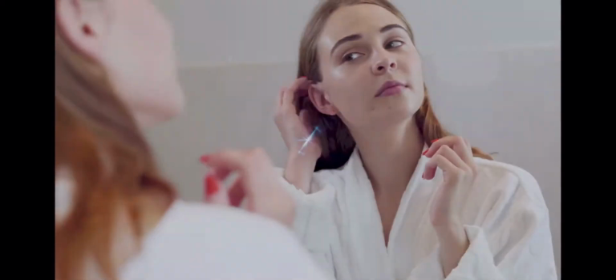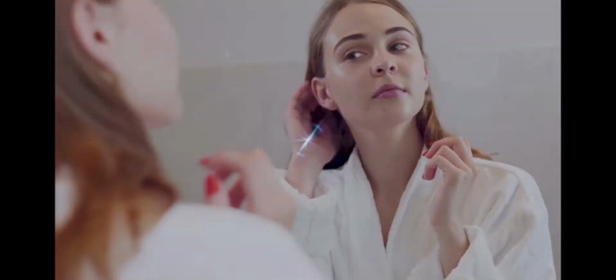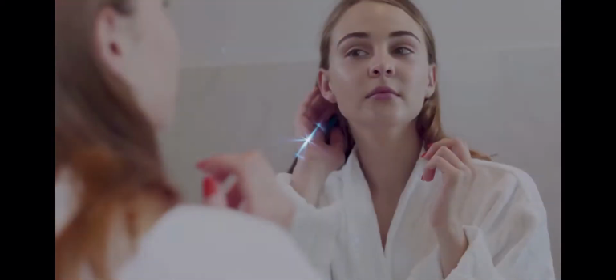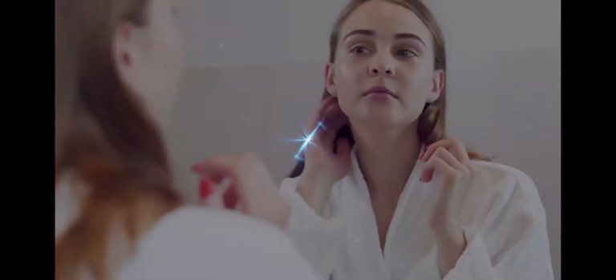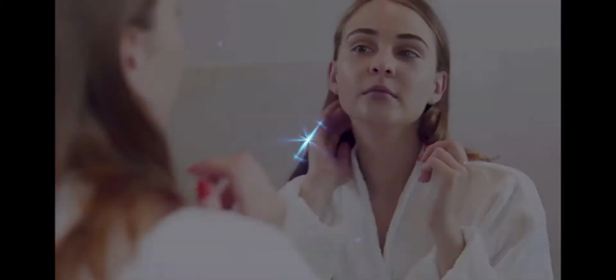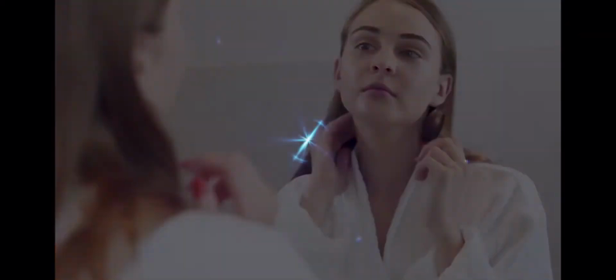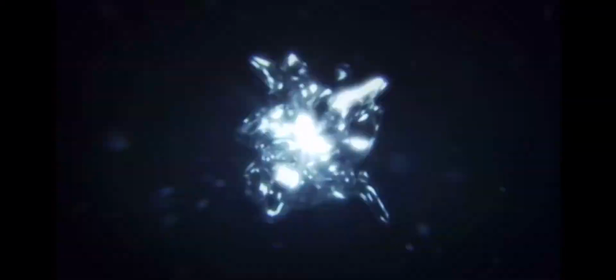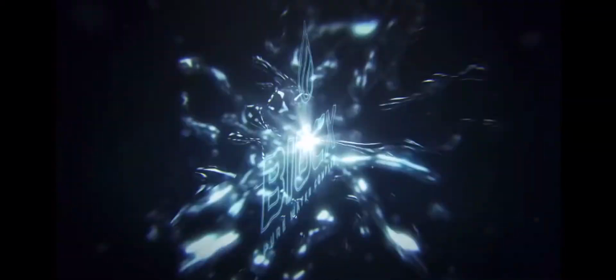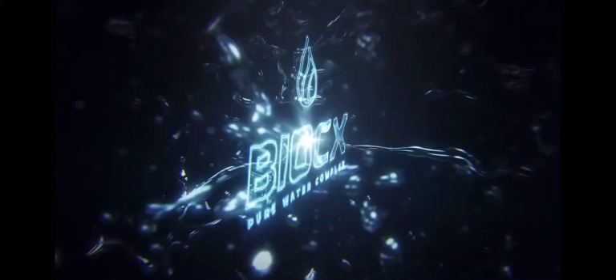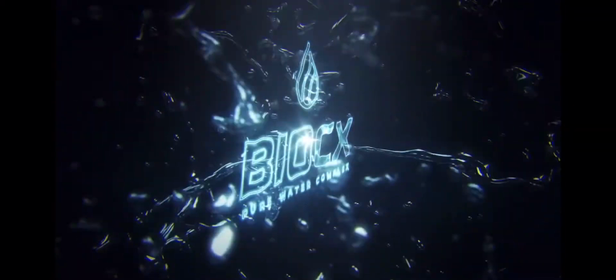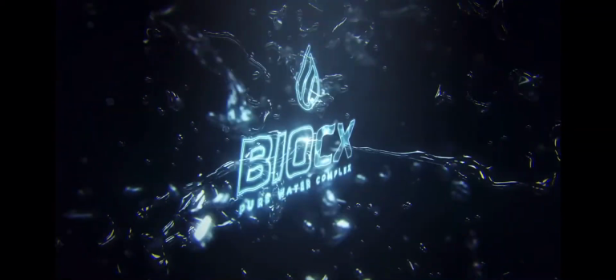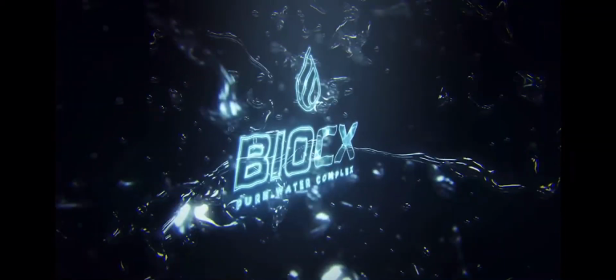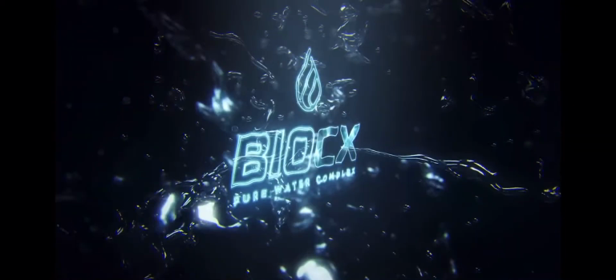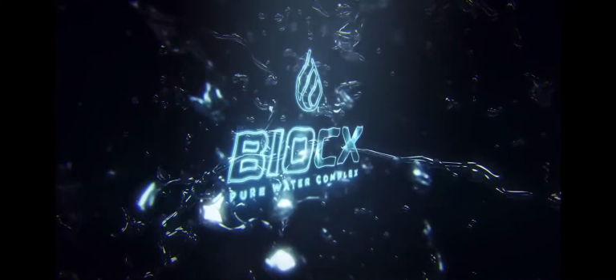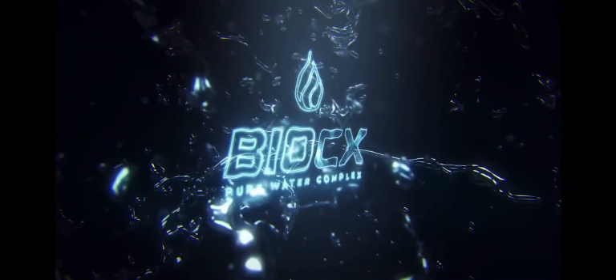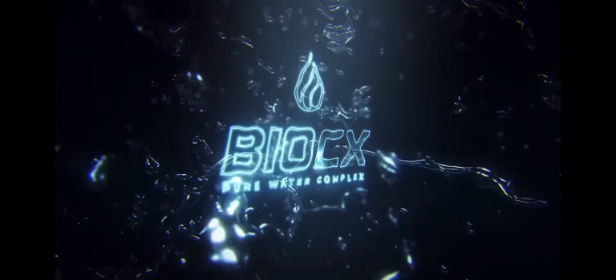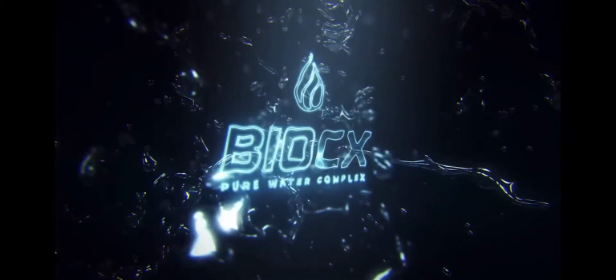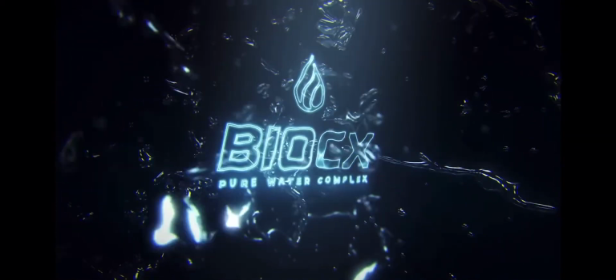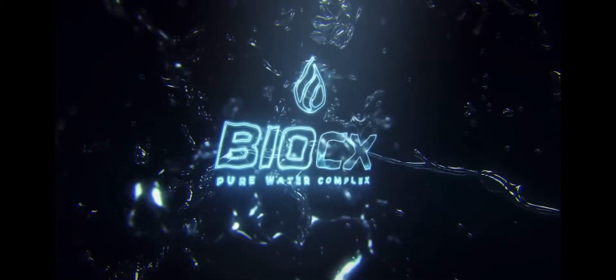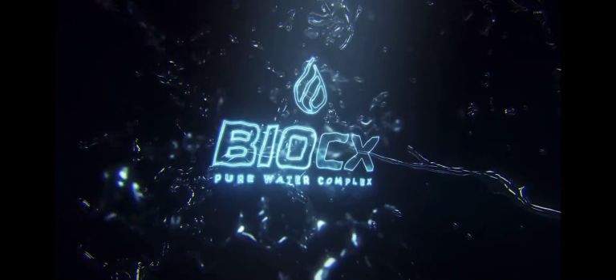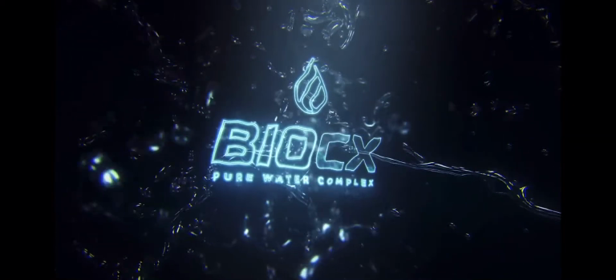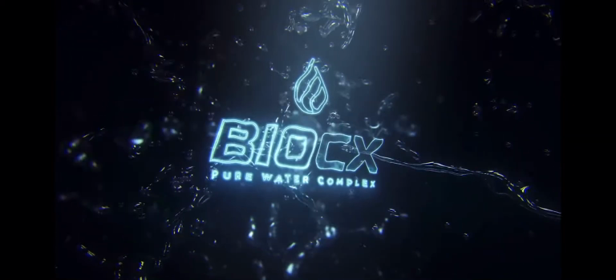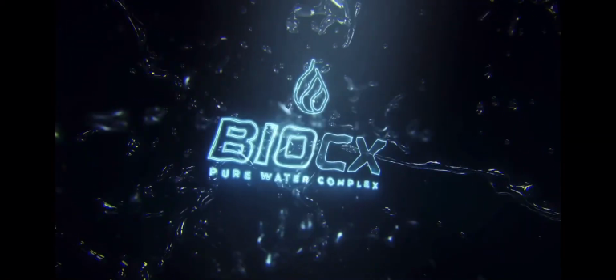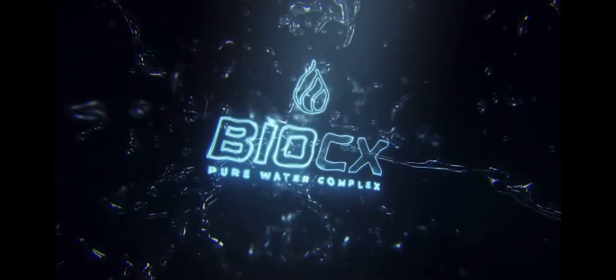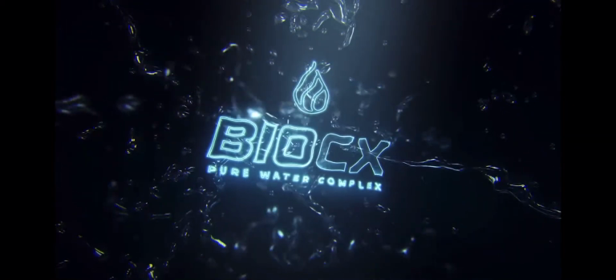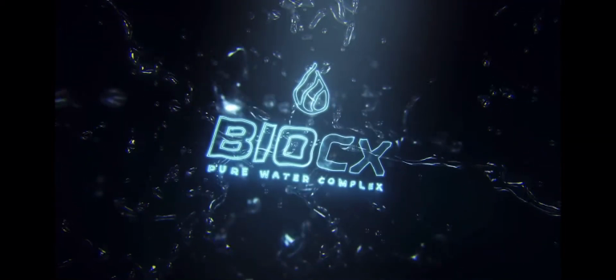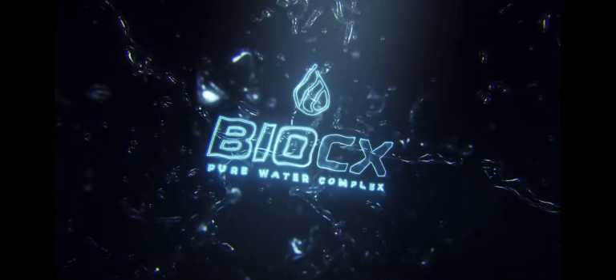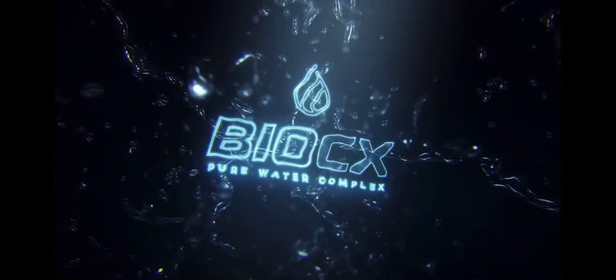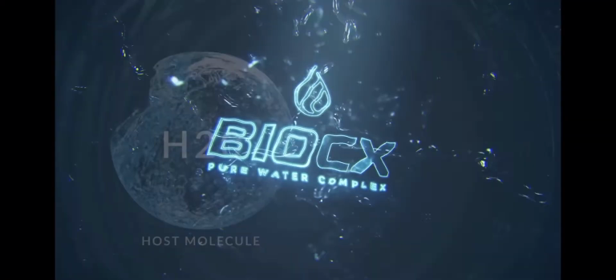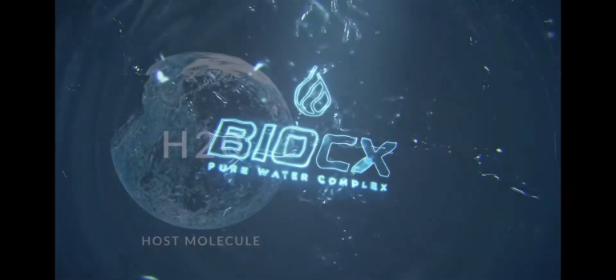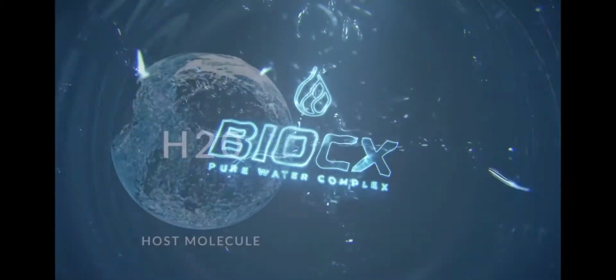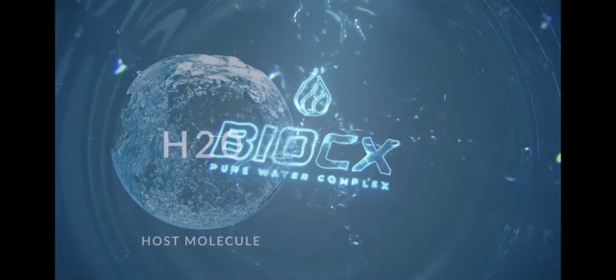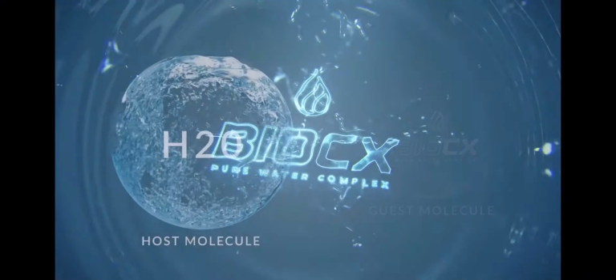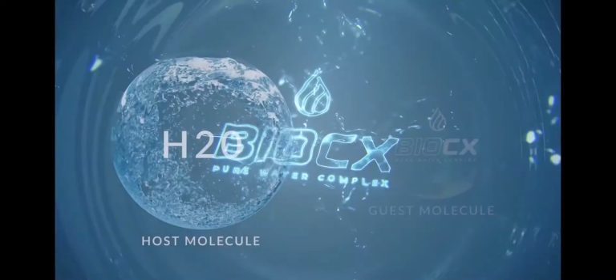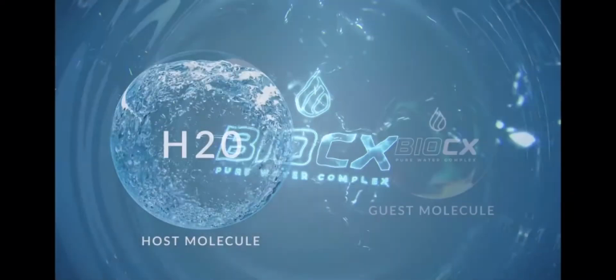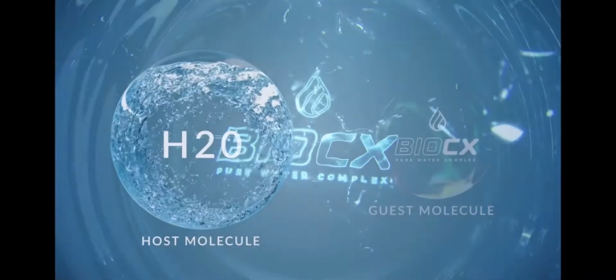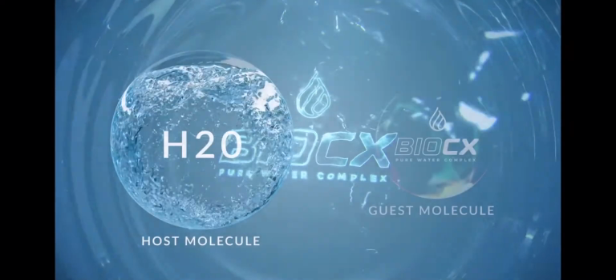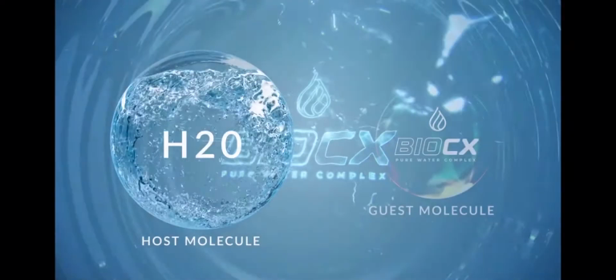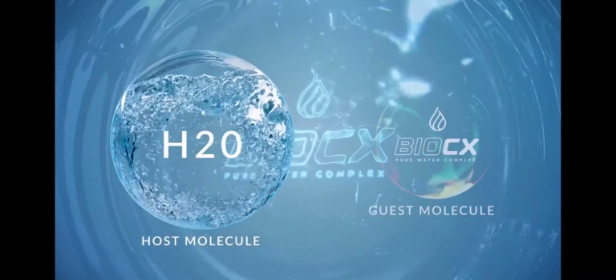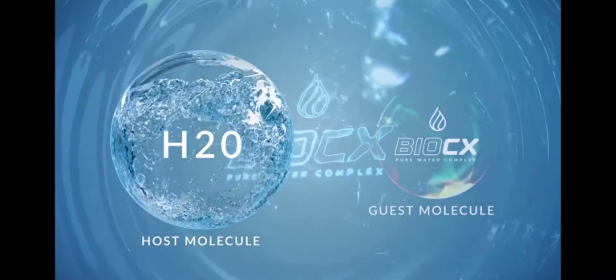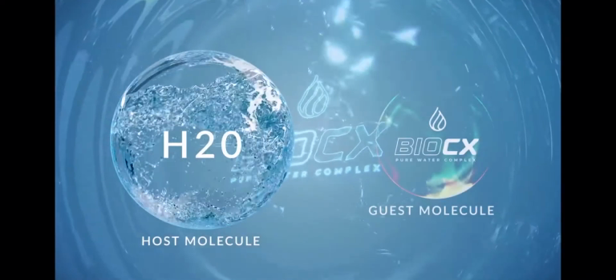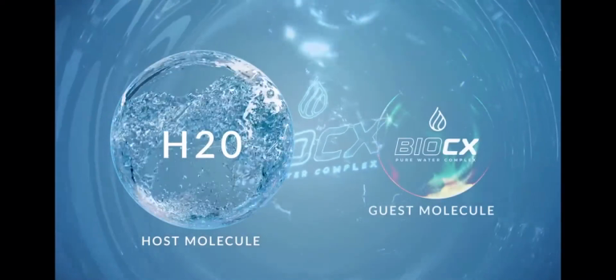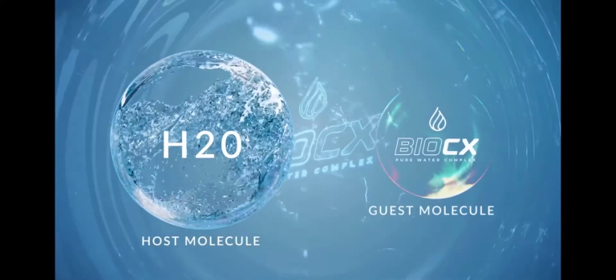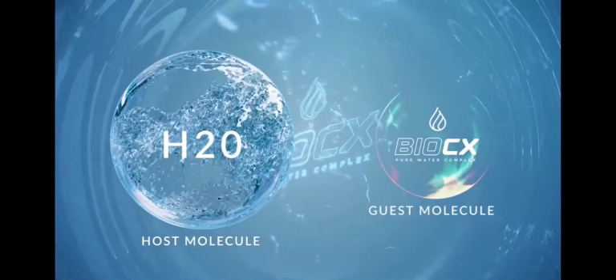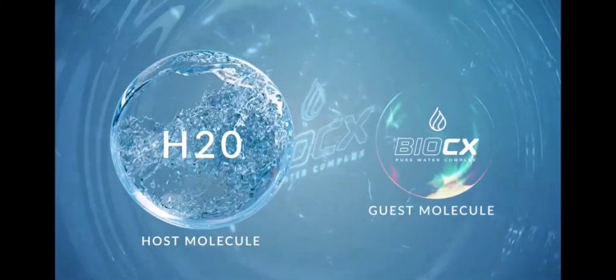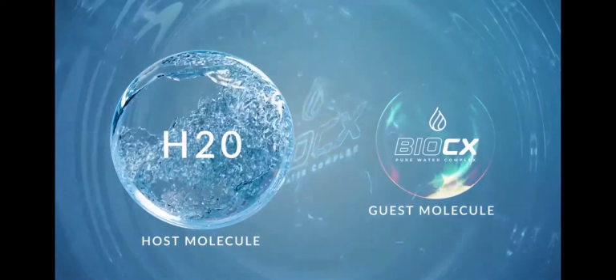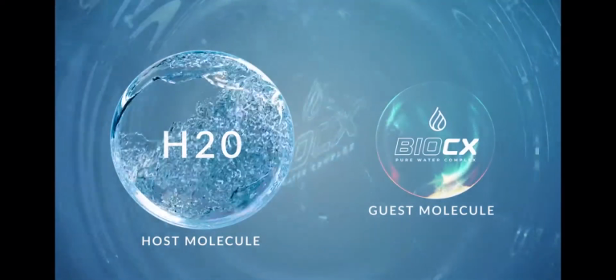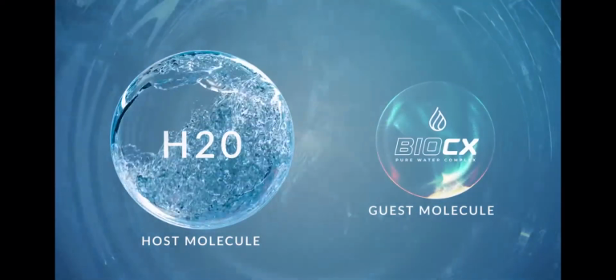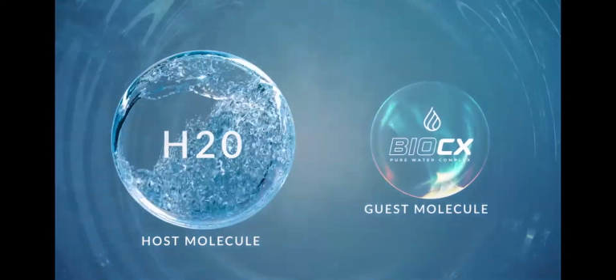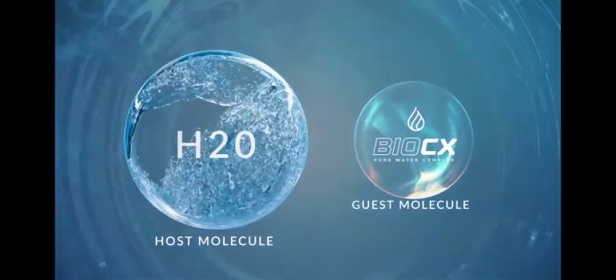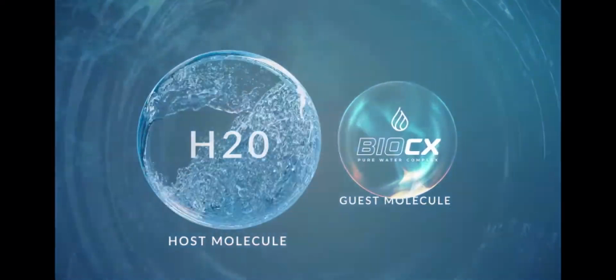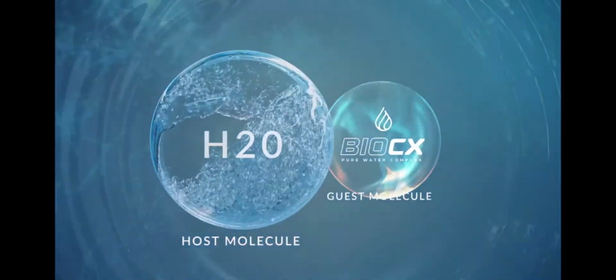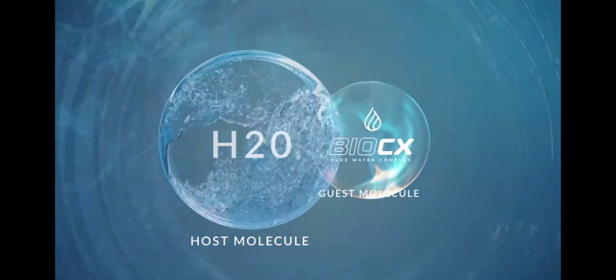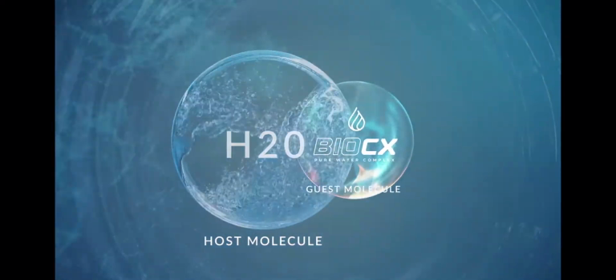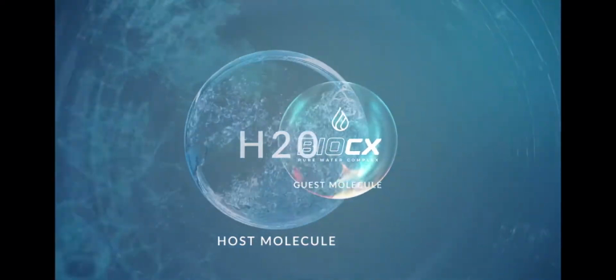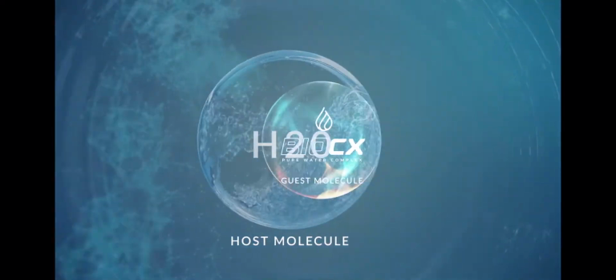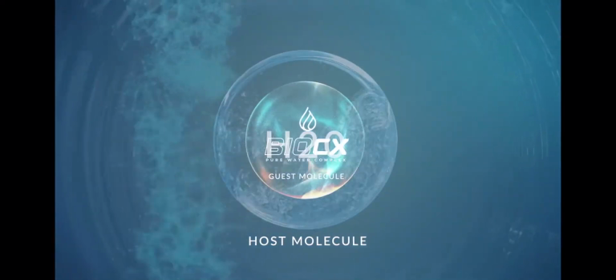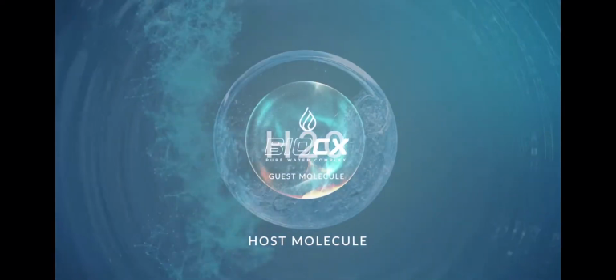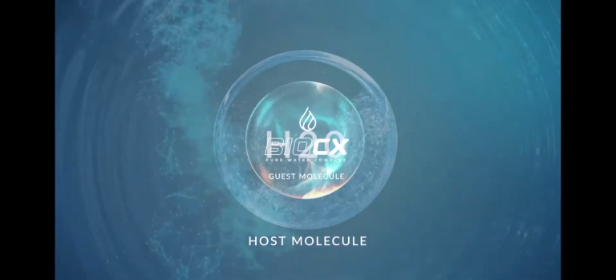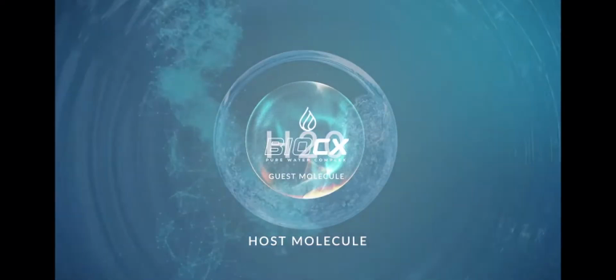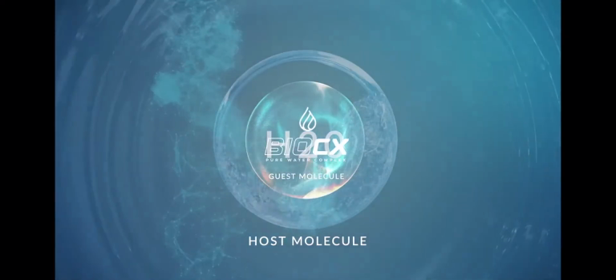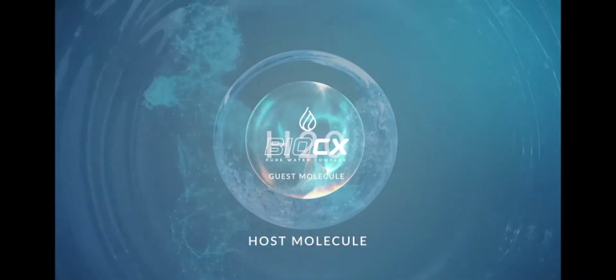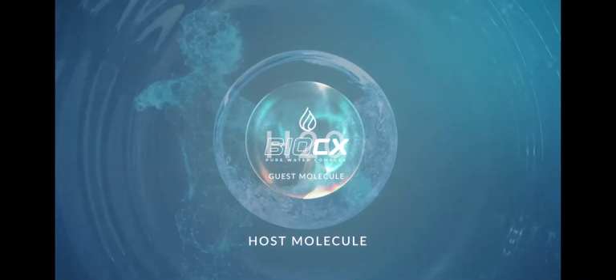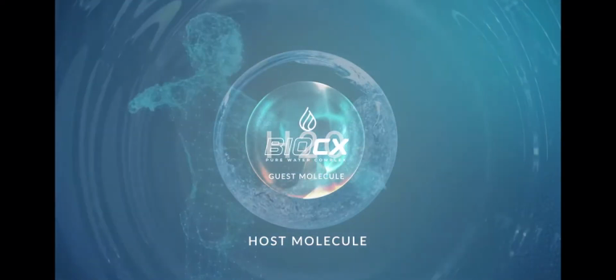On top of that, the Bio CX delivery technology that Bio Reigns developed helps your body absorb all these important nutrients right away.